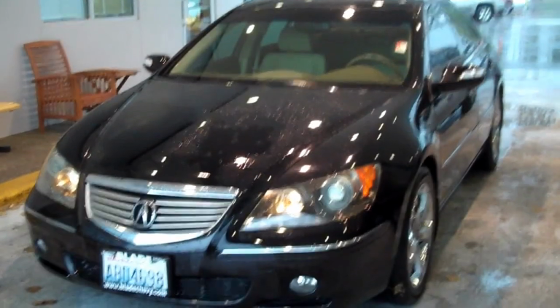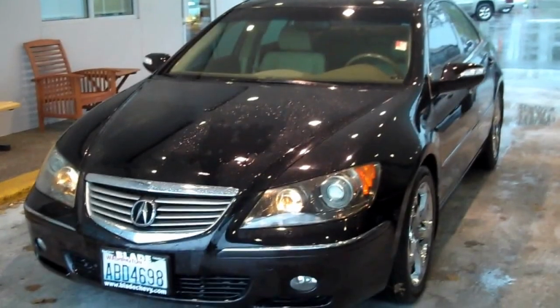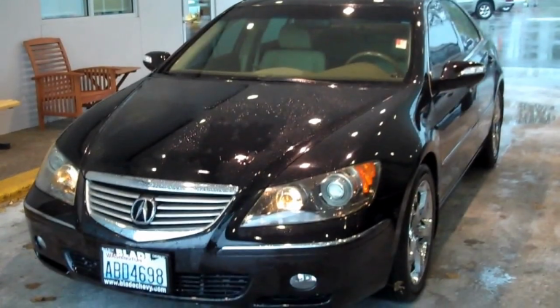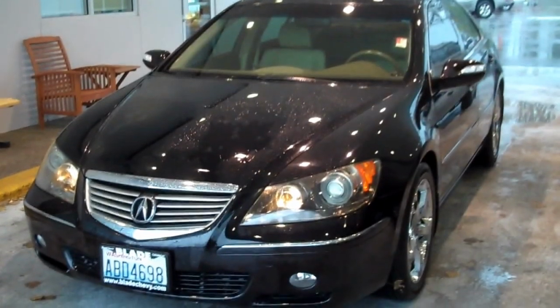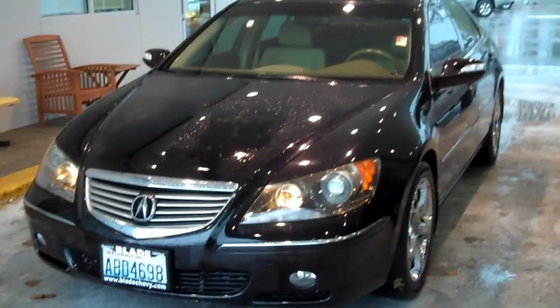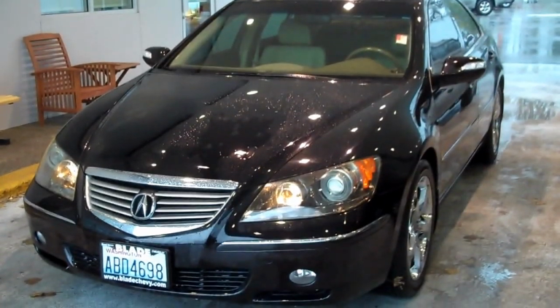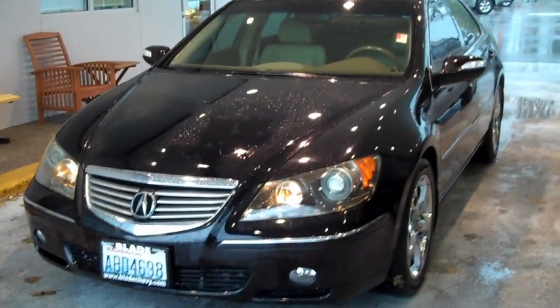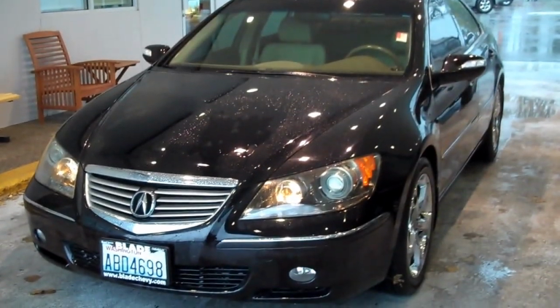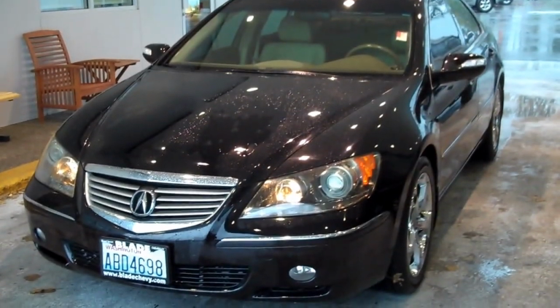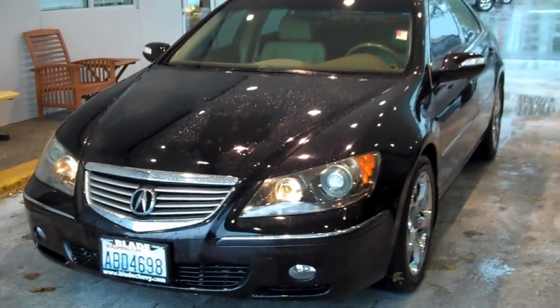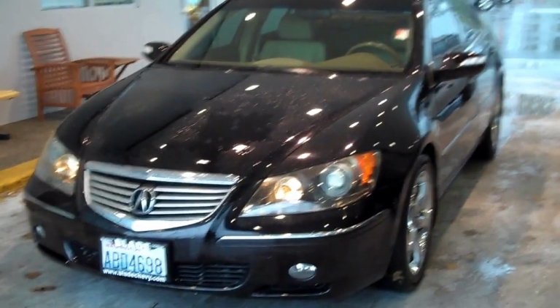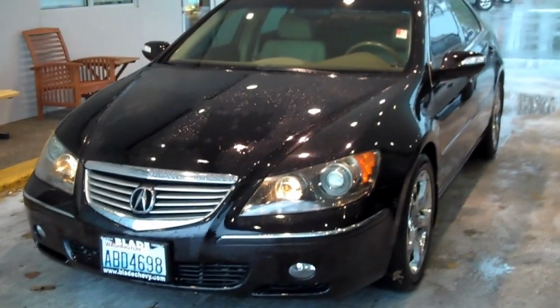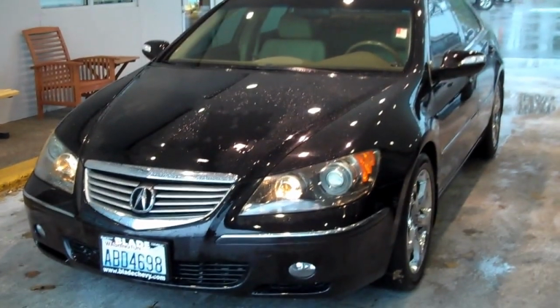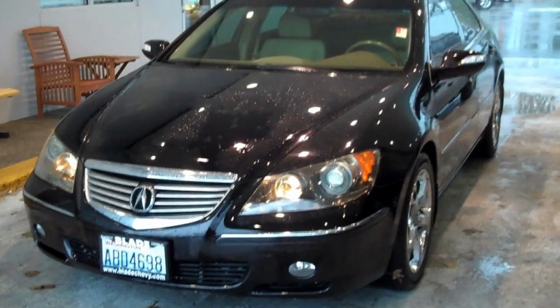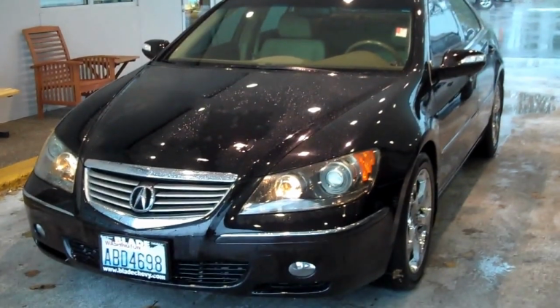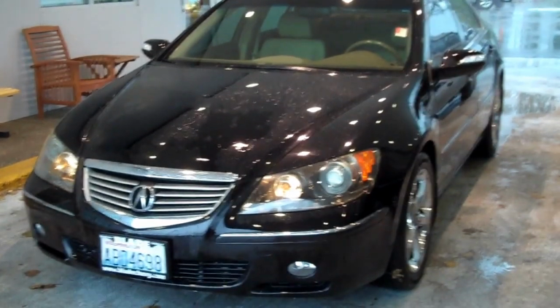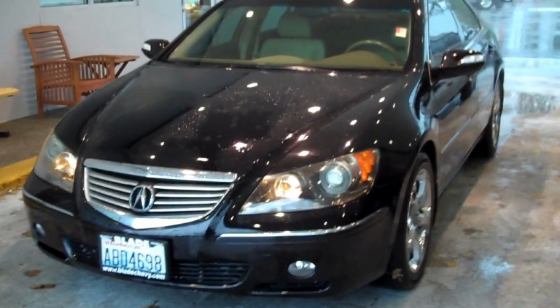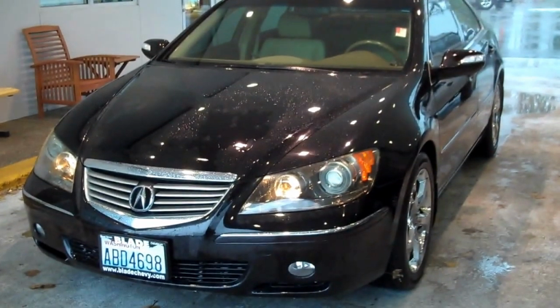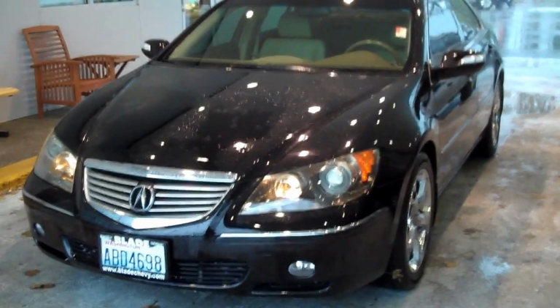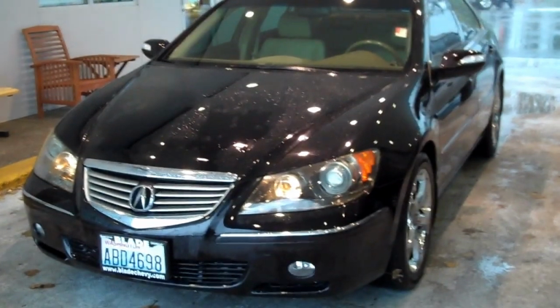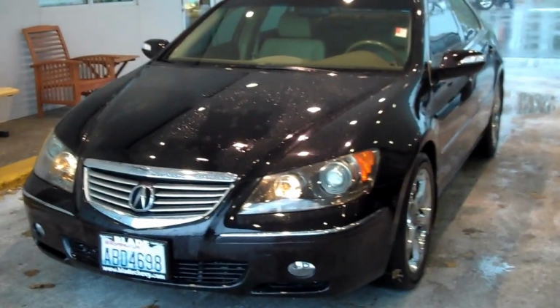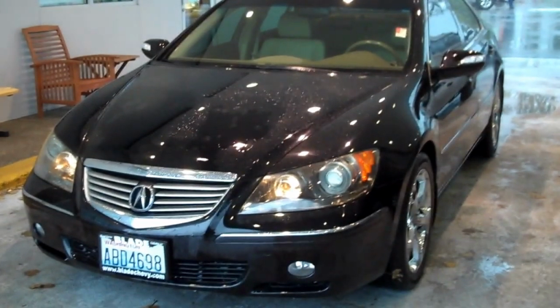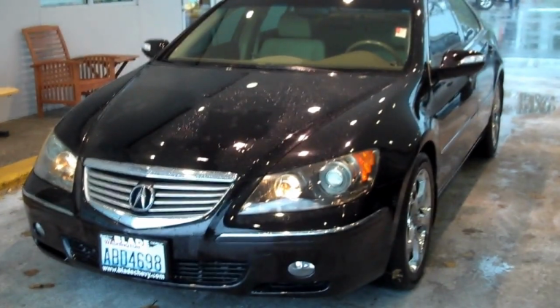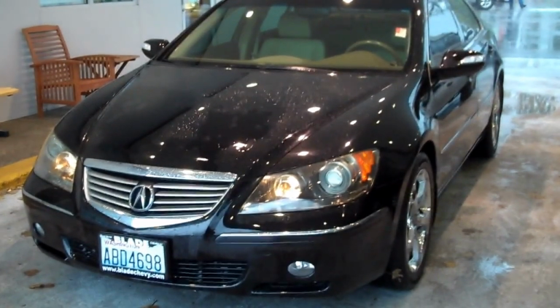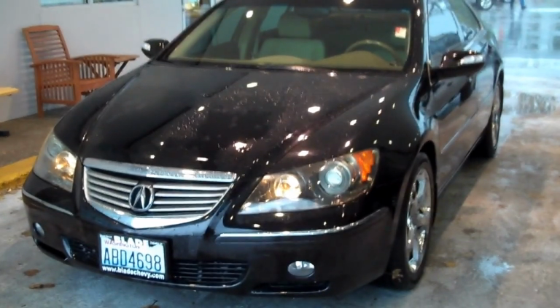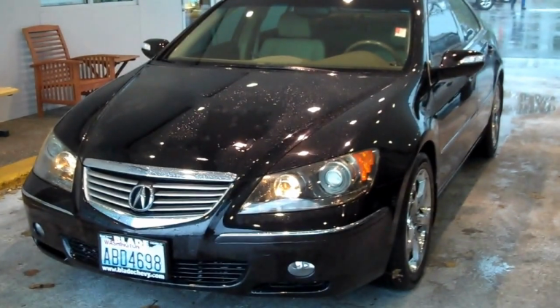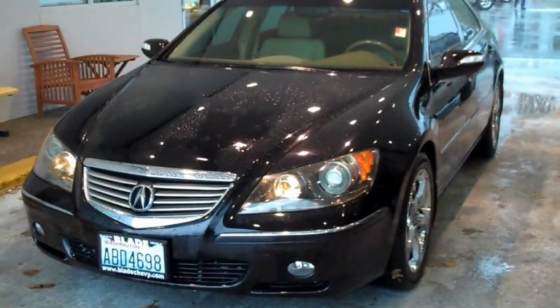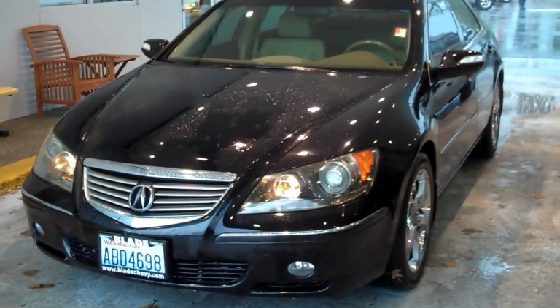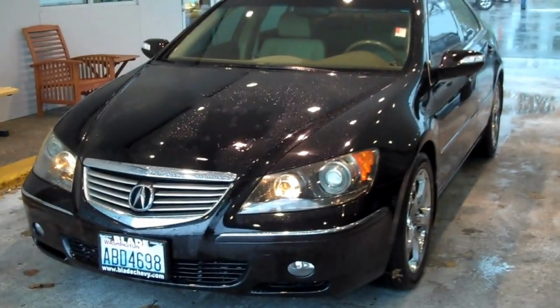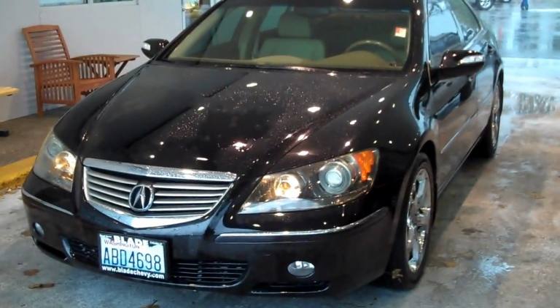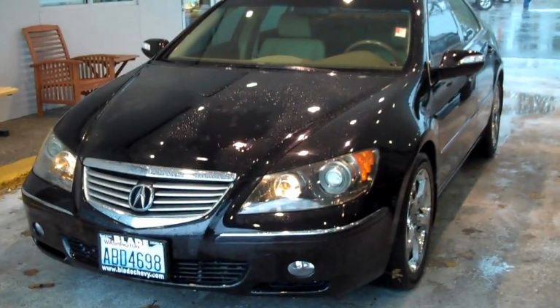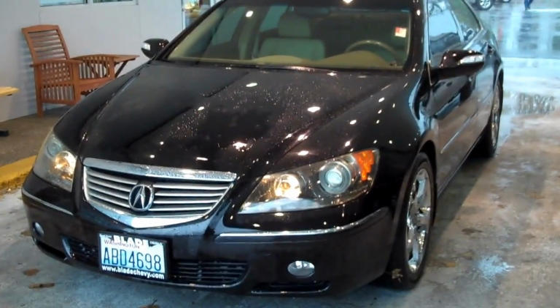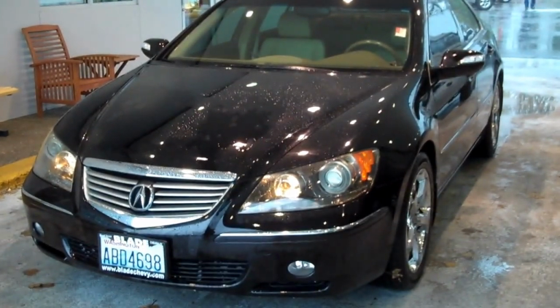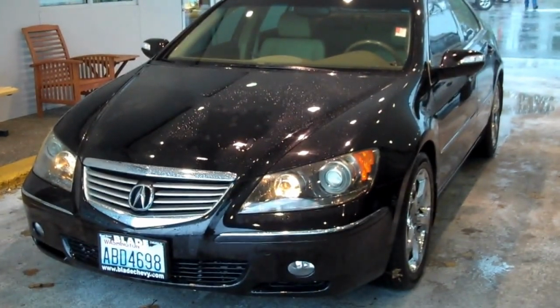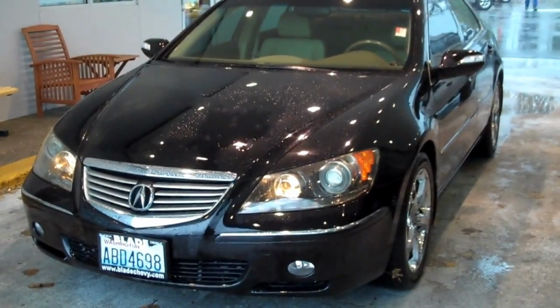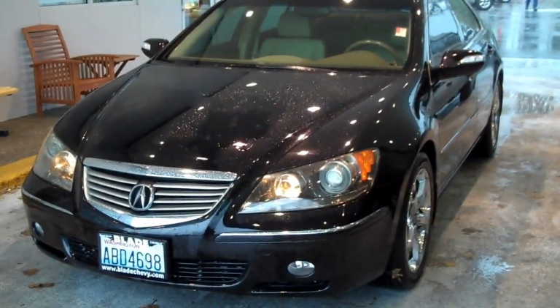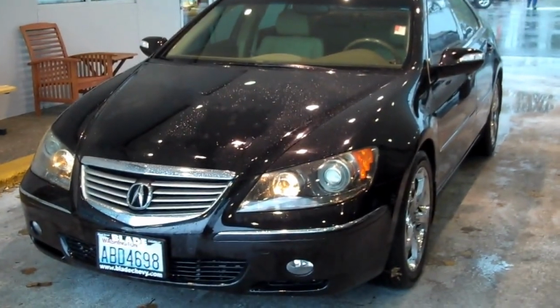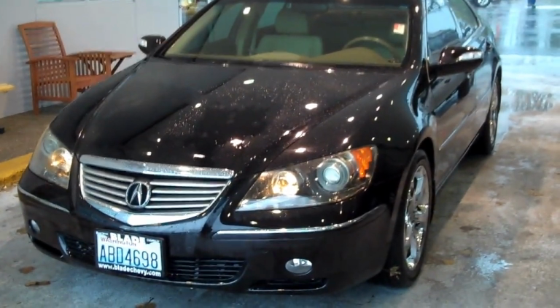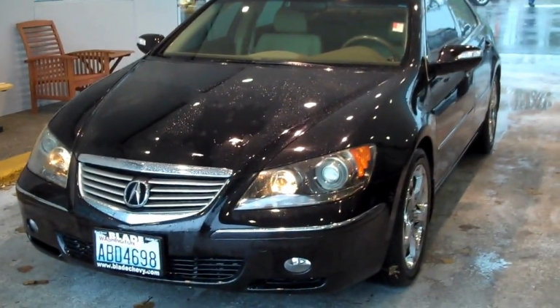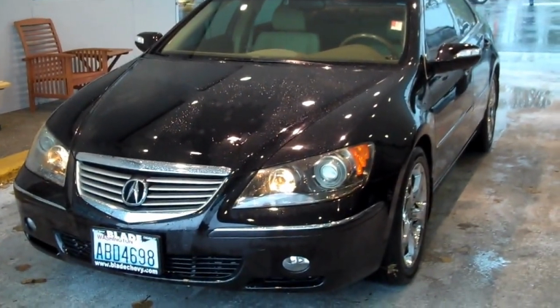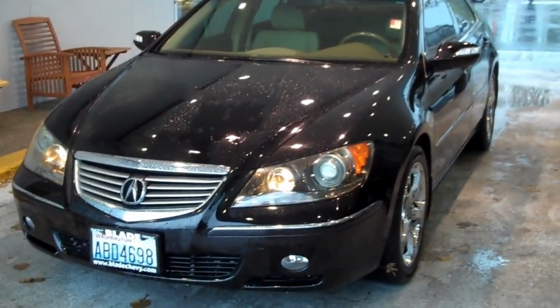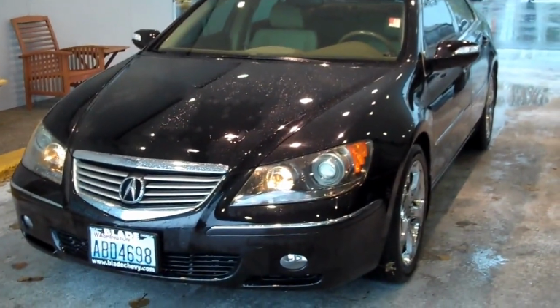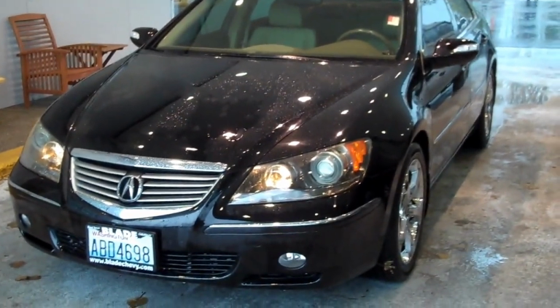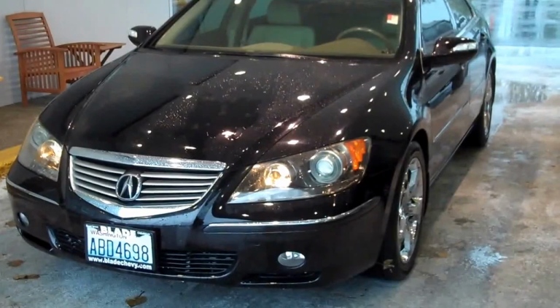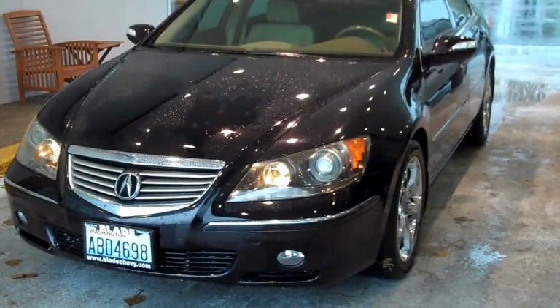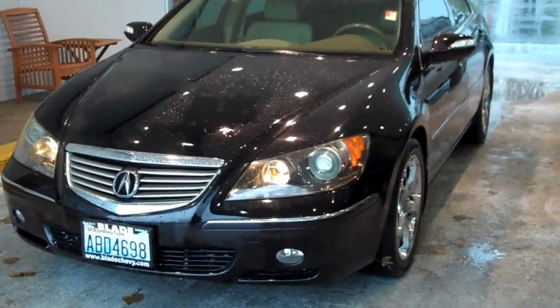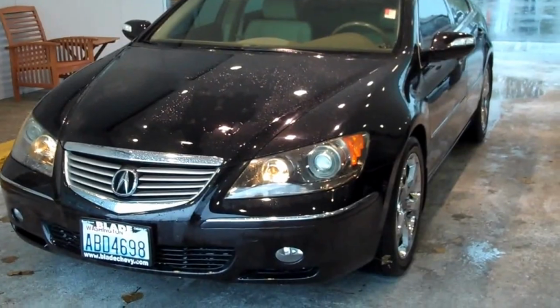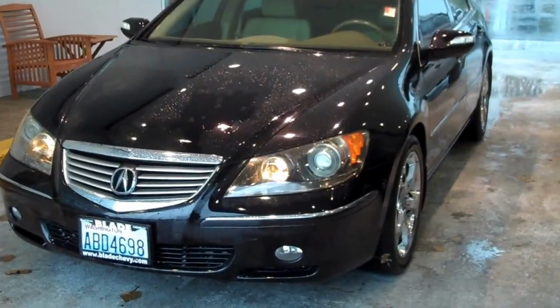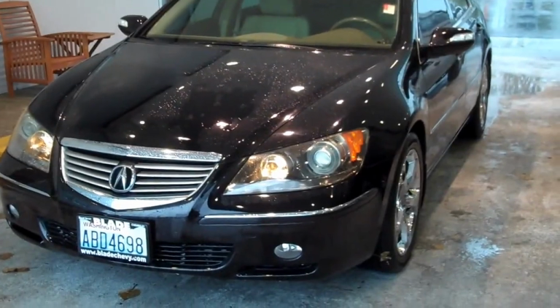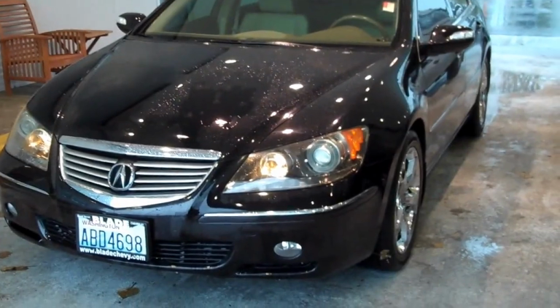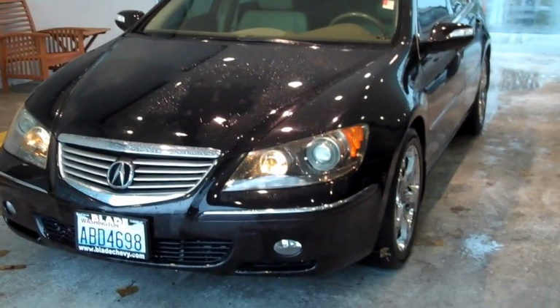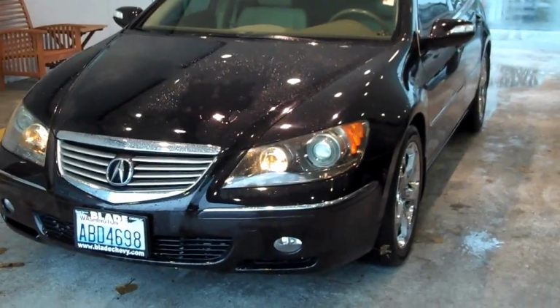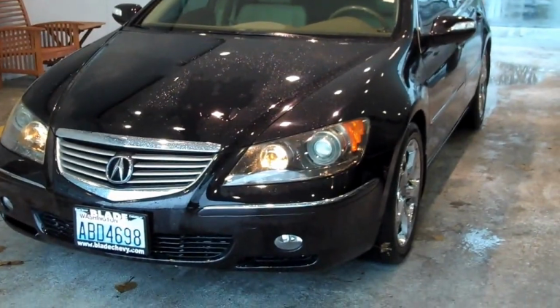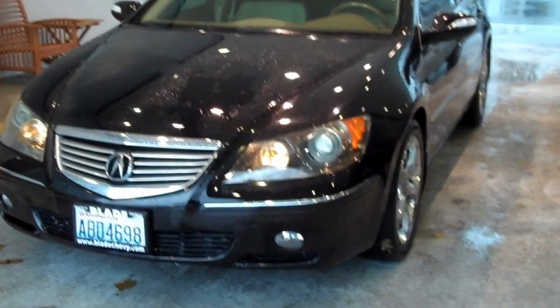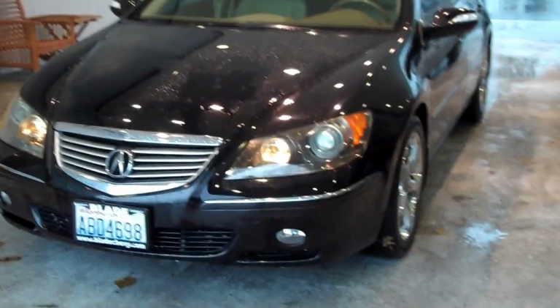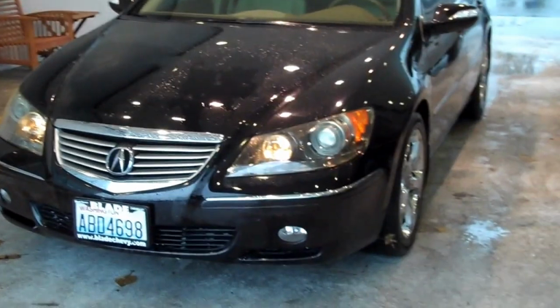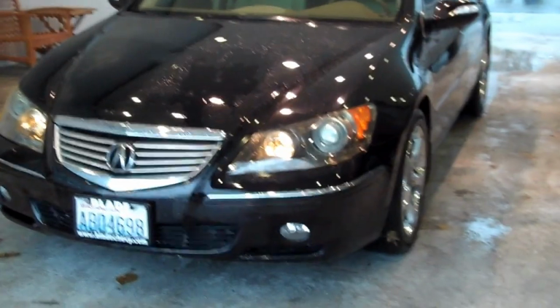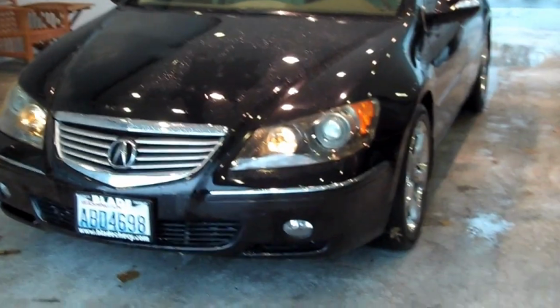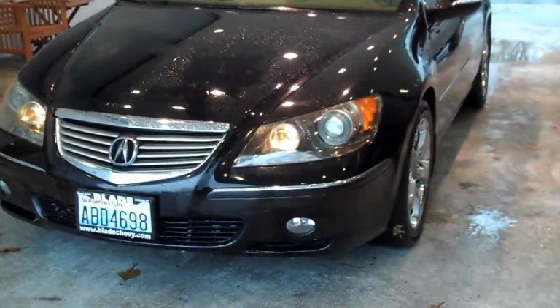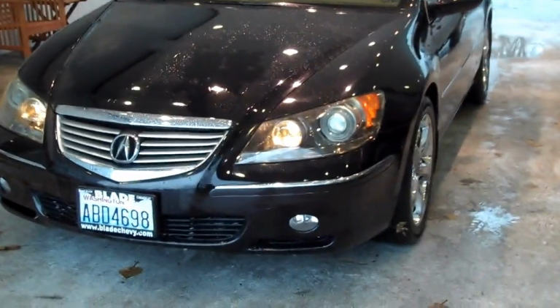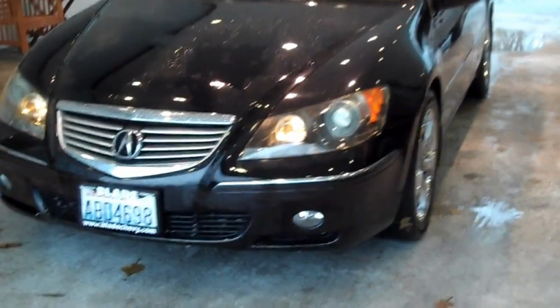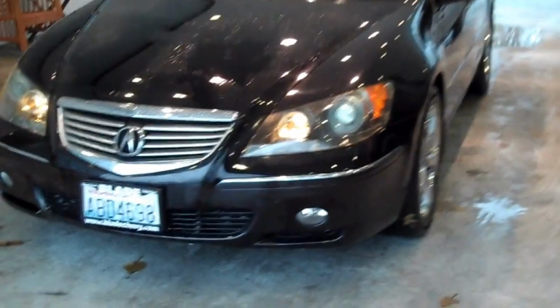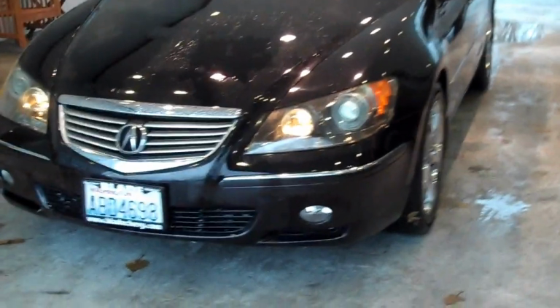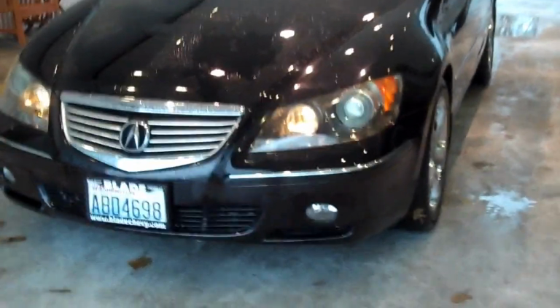Hi there, Doug Williams, Blade Chevrolet. Thank you for letting me show you the 2006 Acura all-wheel drive.